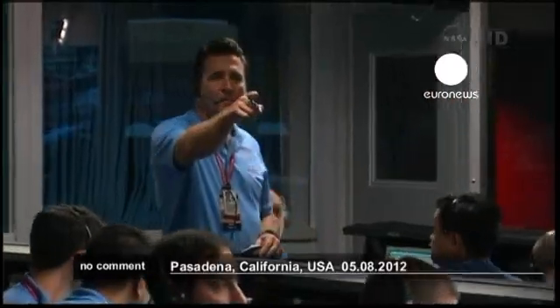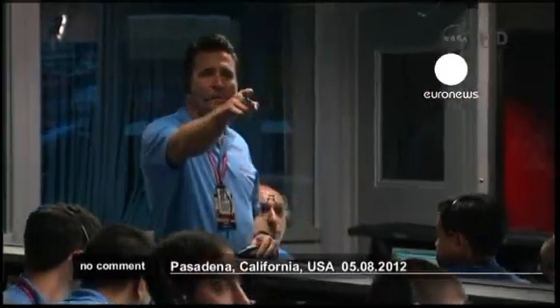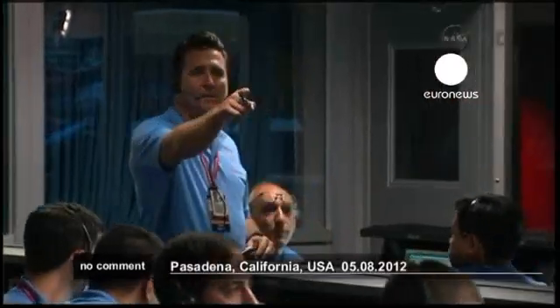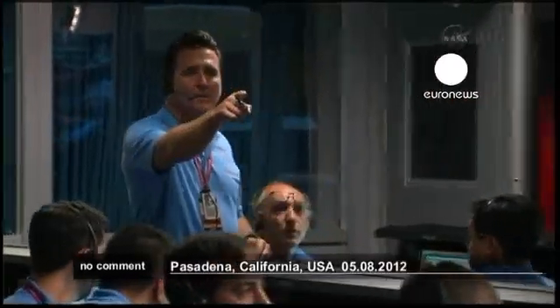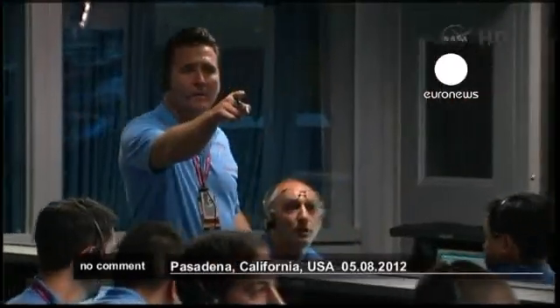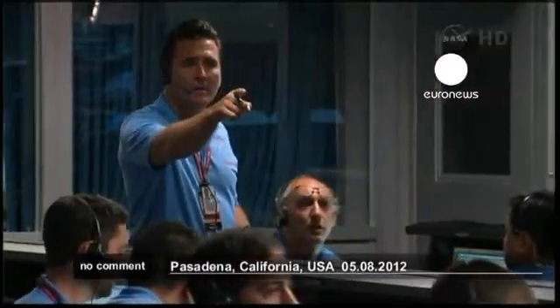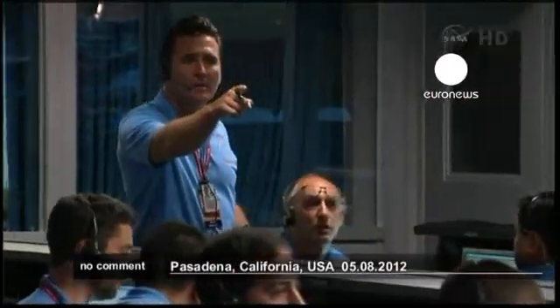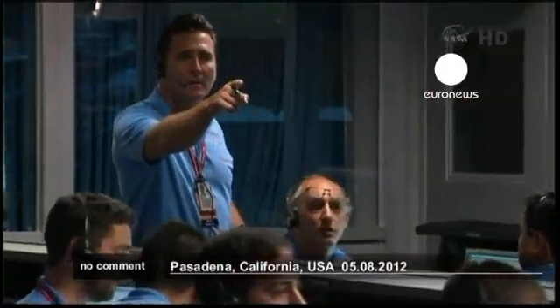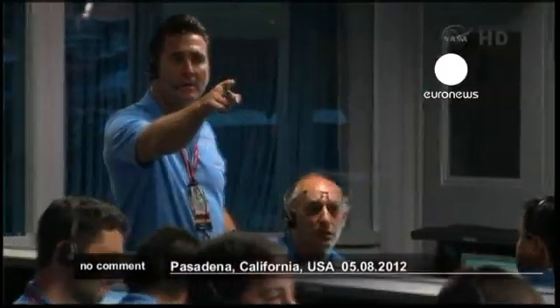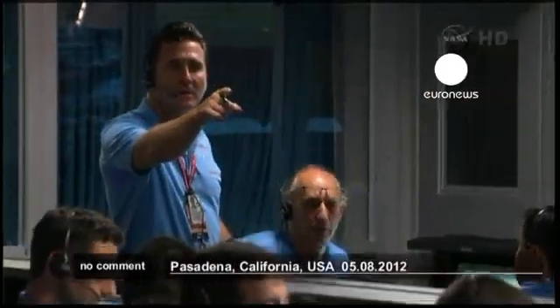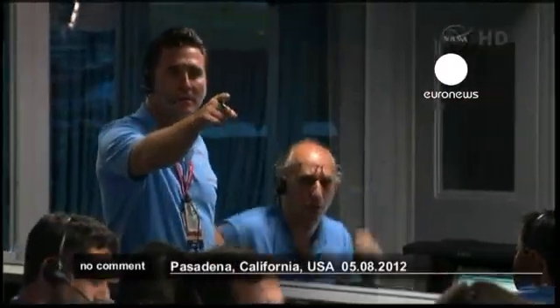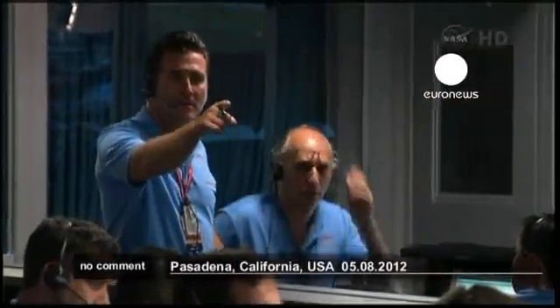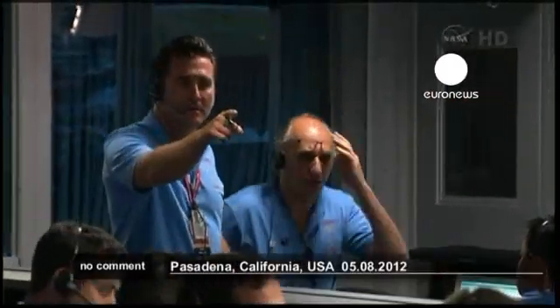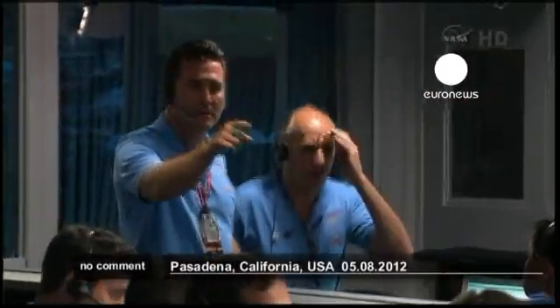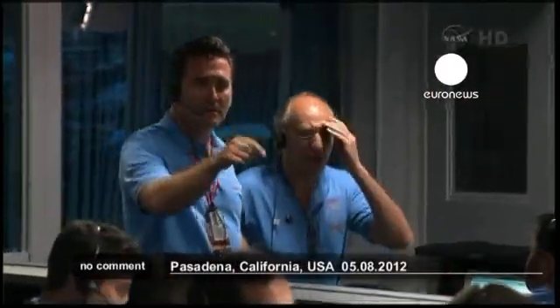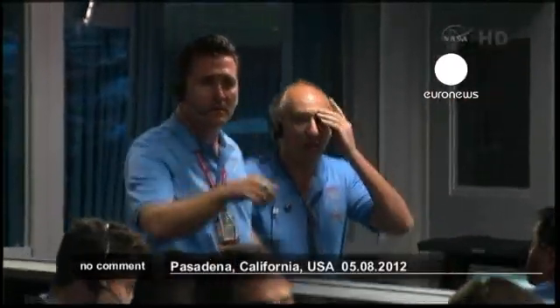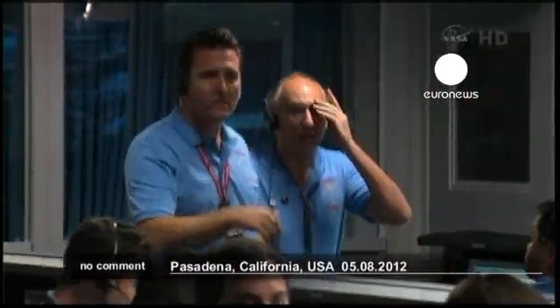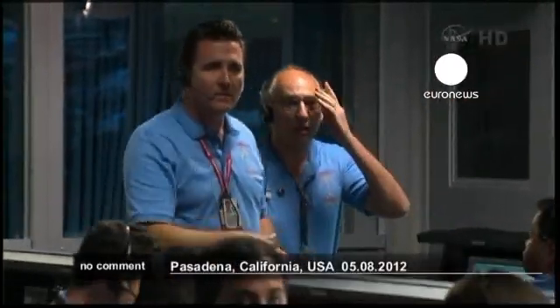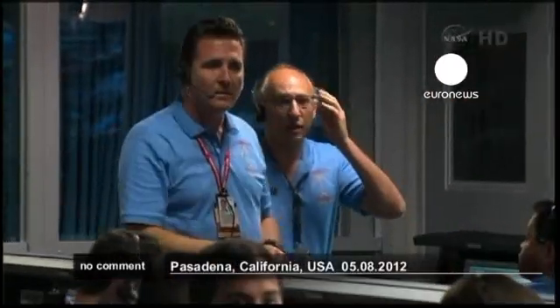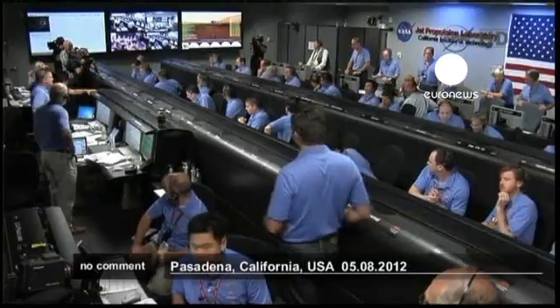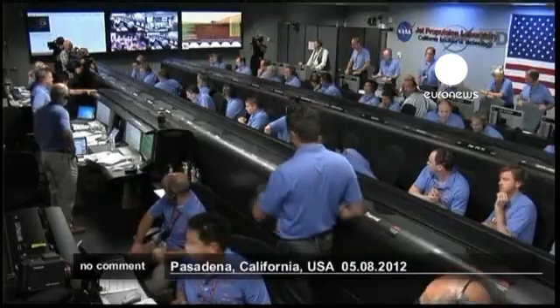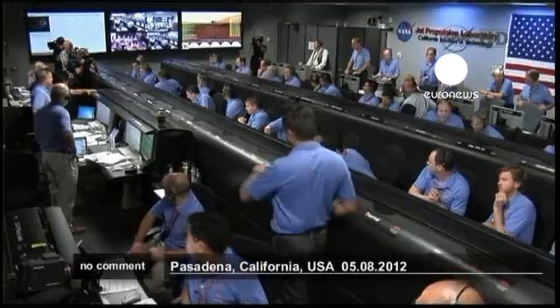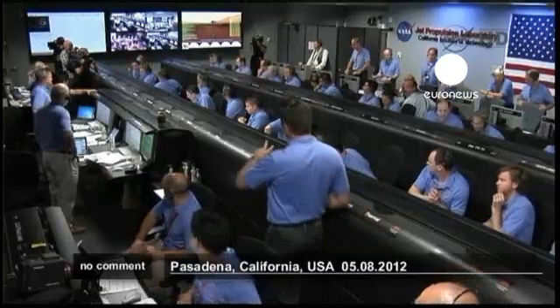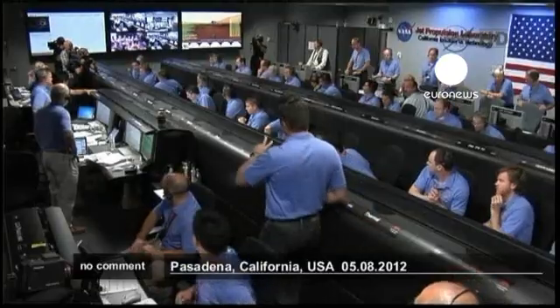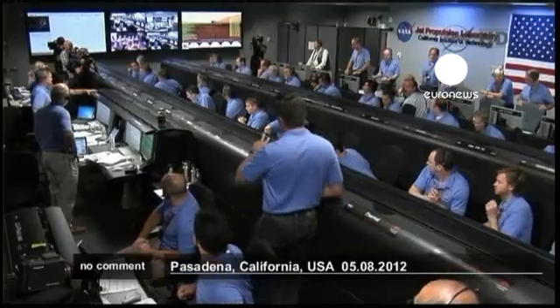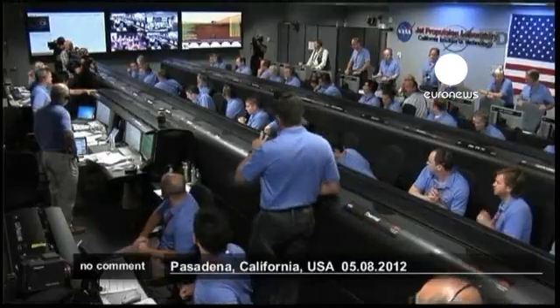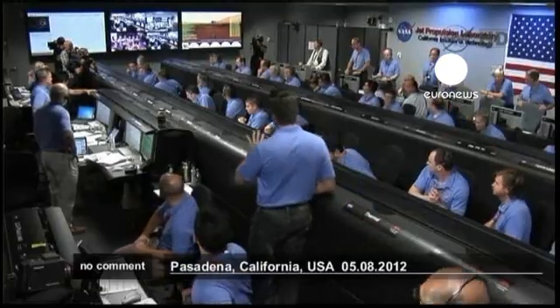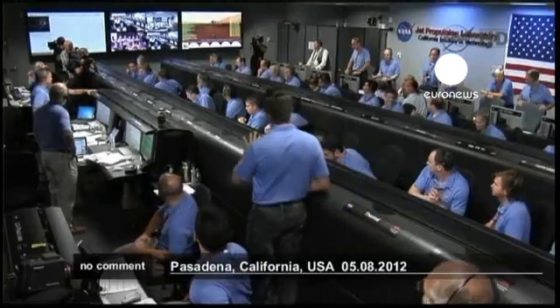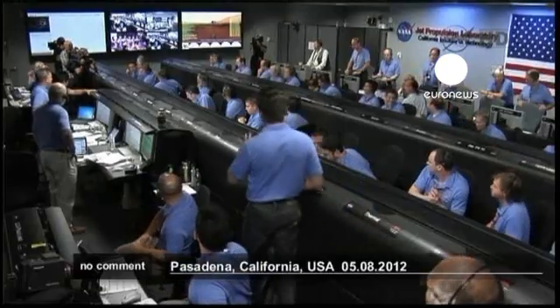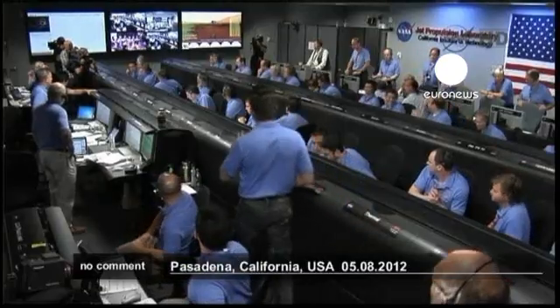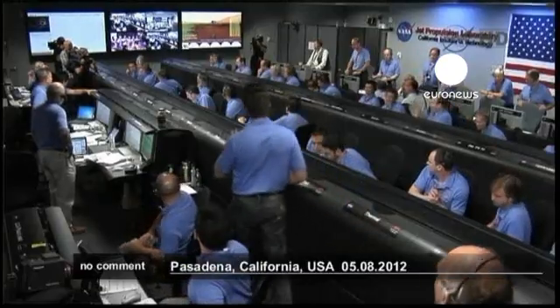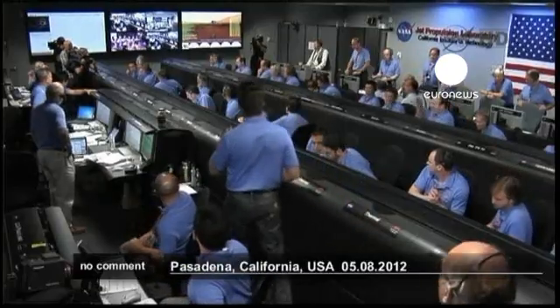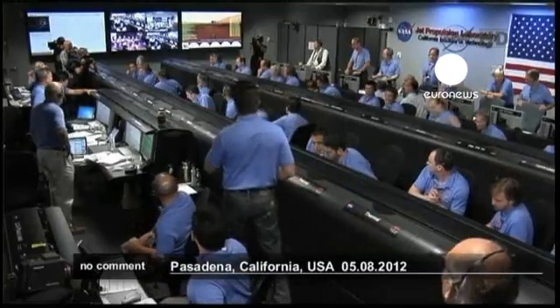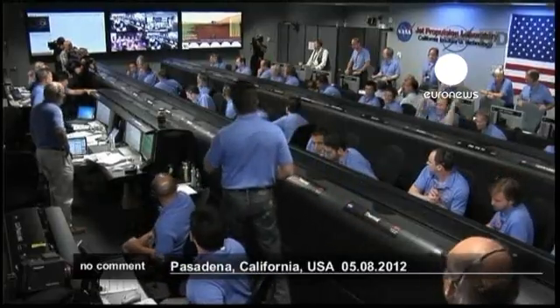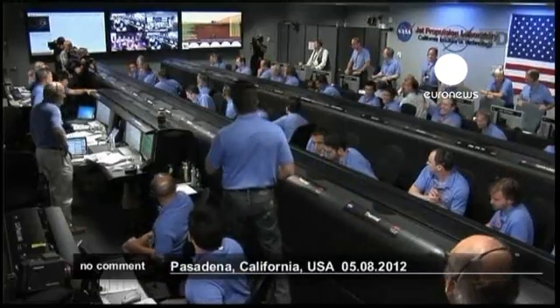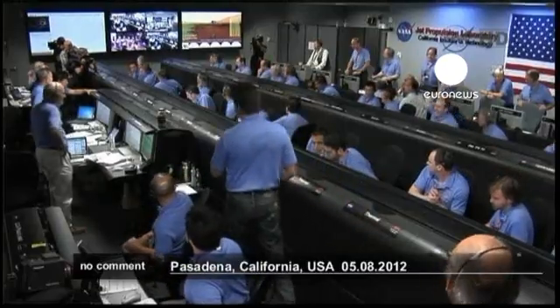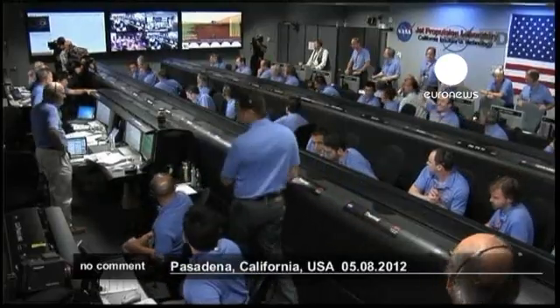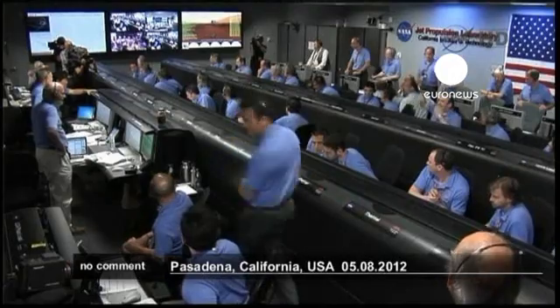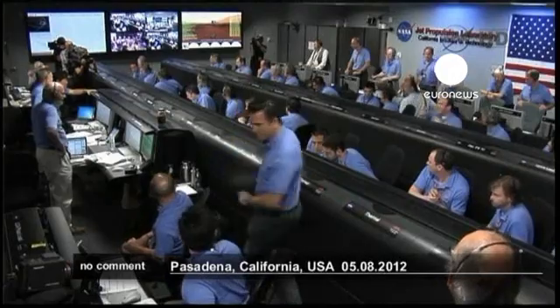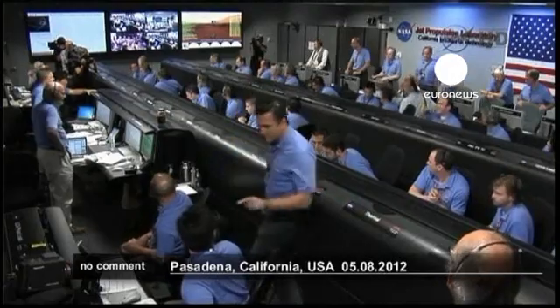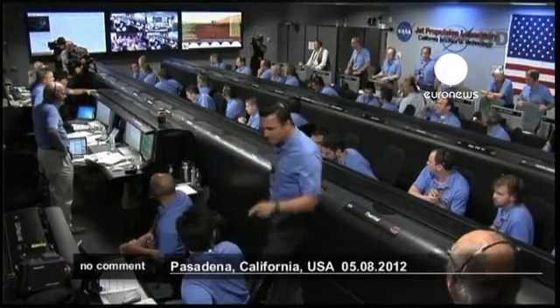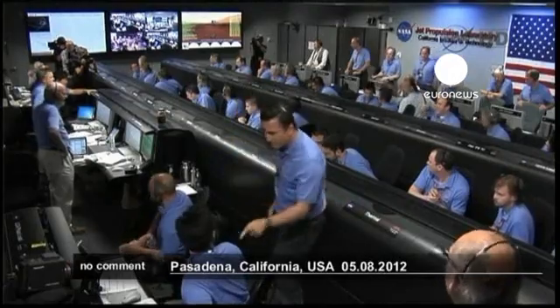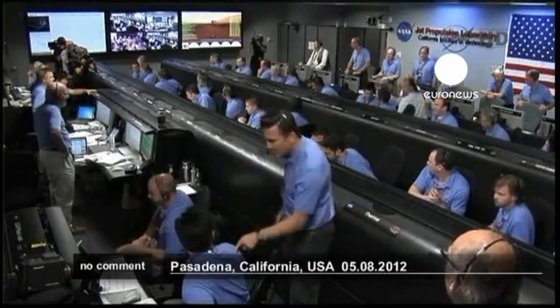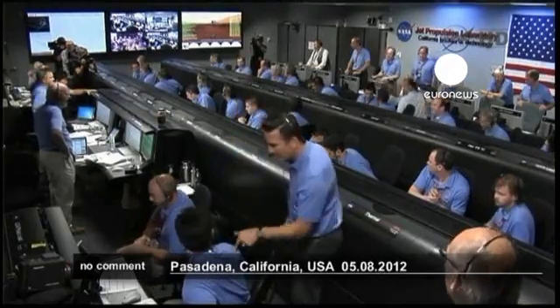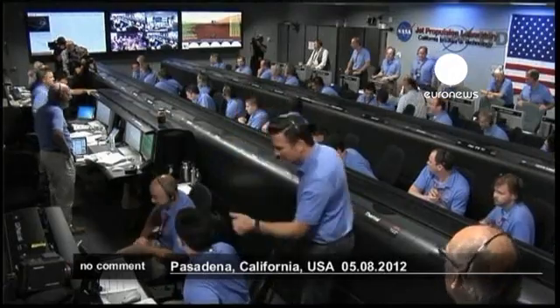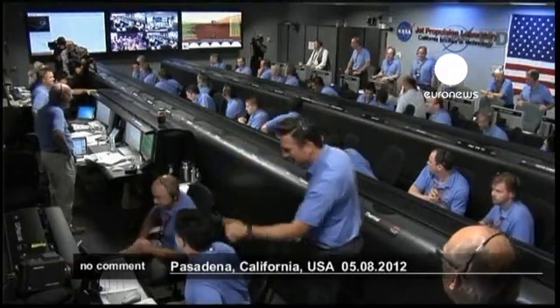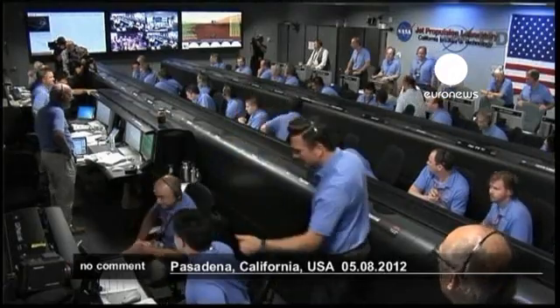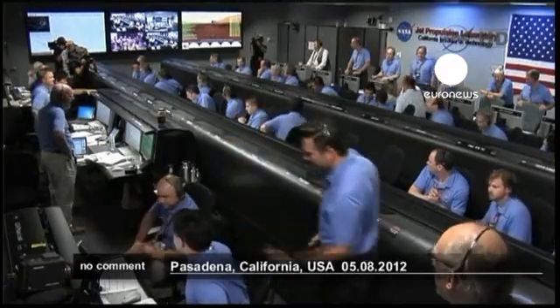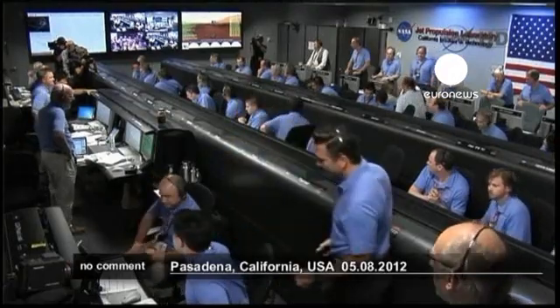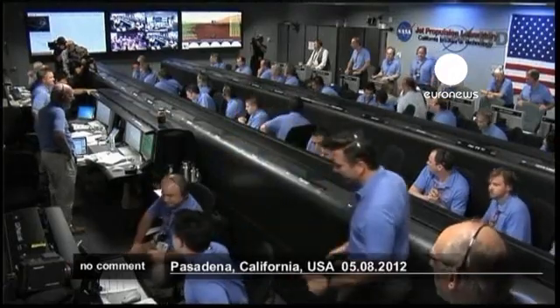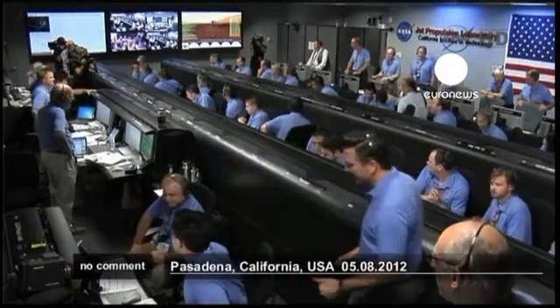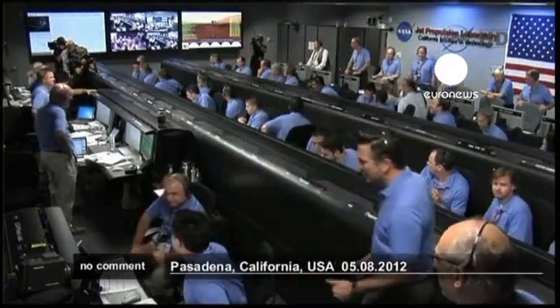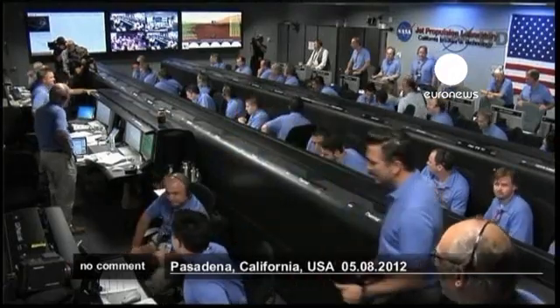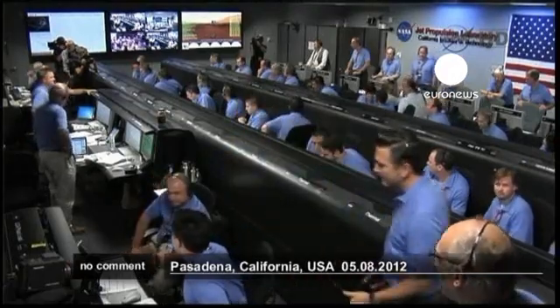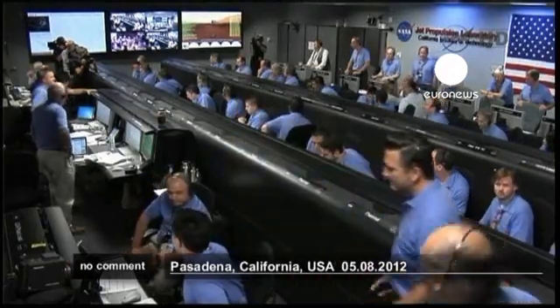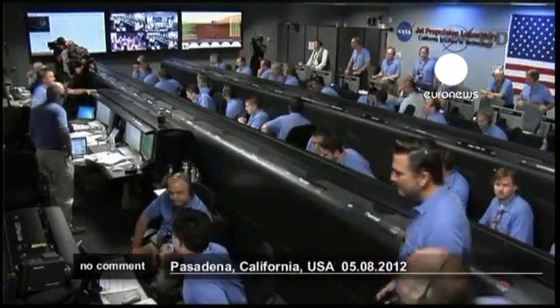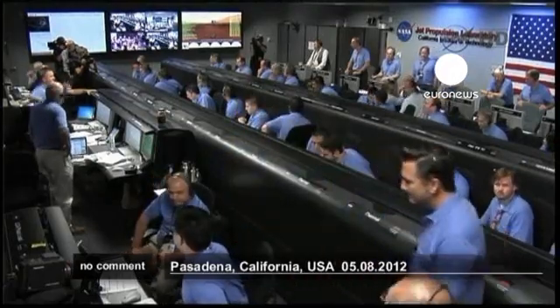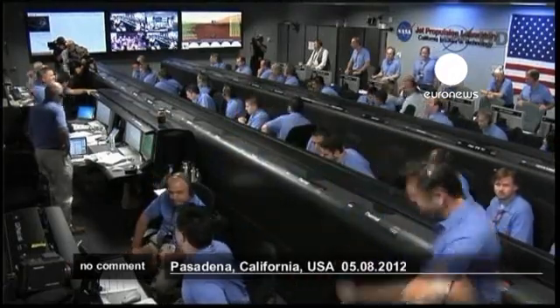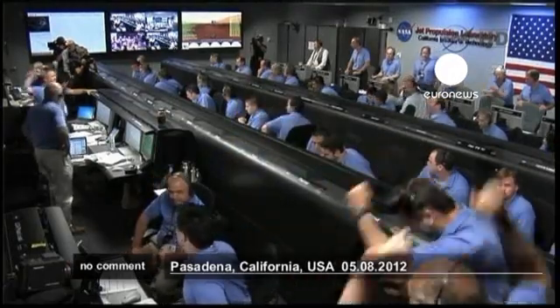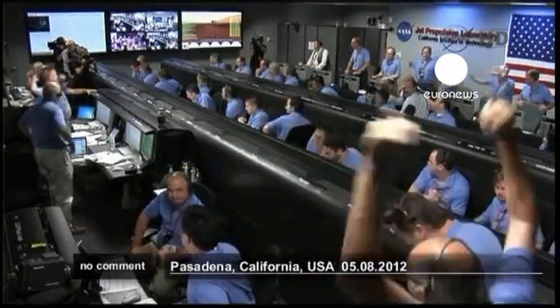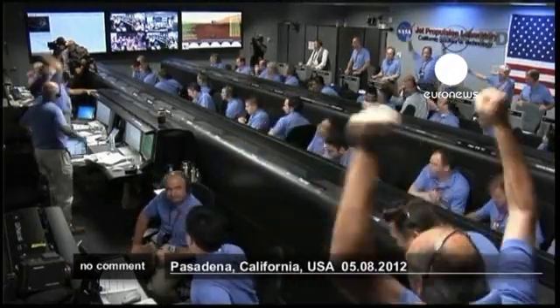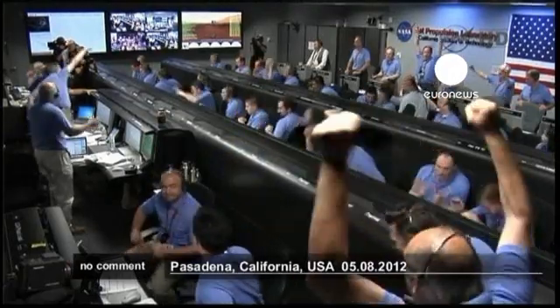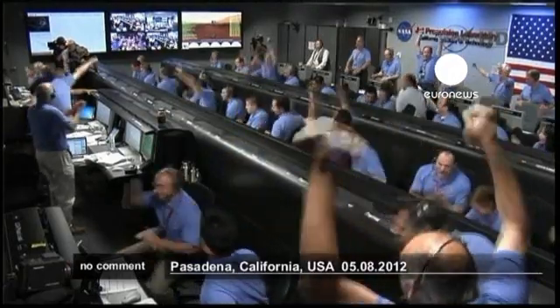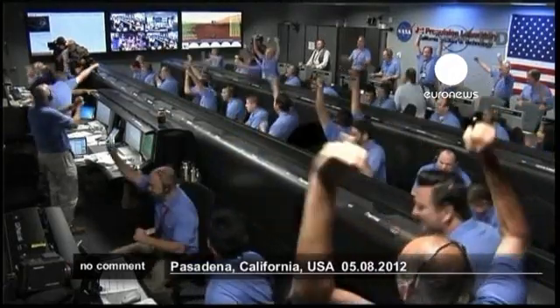UHF is stable. UHF is good. Touchdown confirmed. We're safe on Mars.